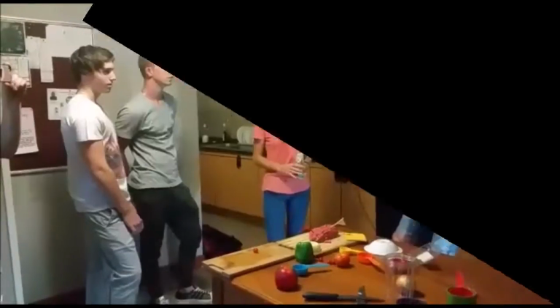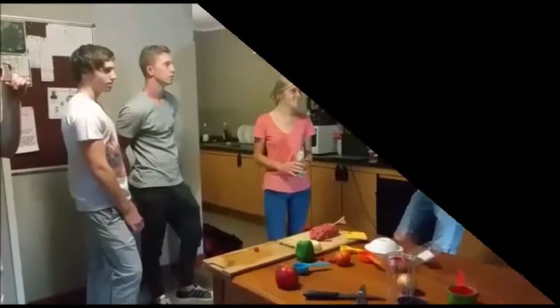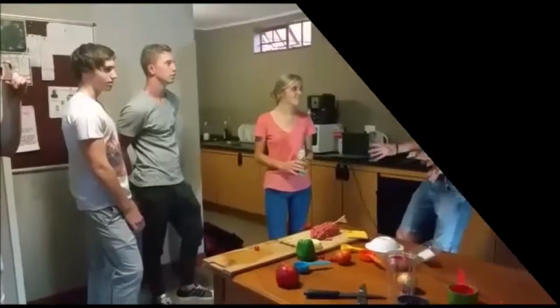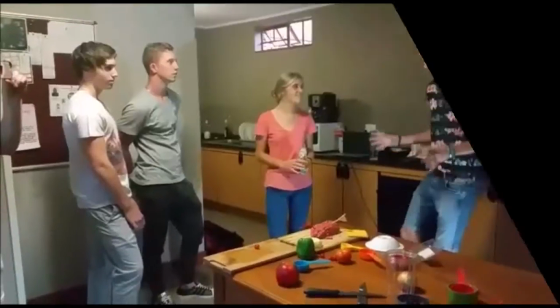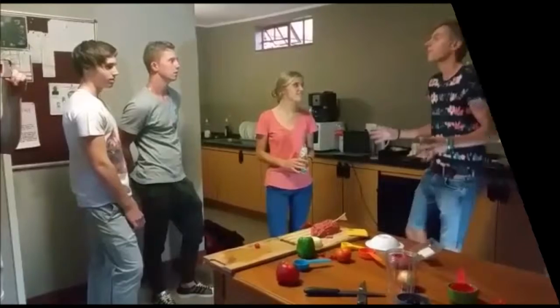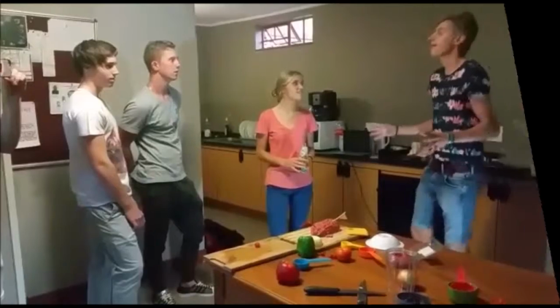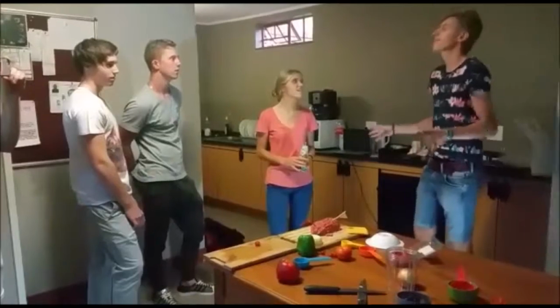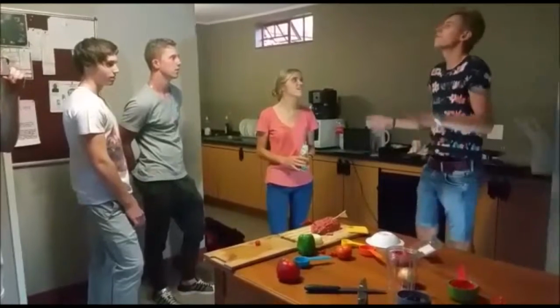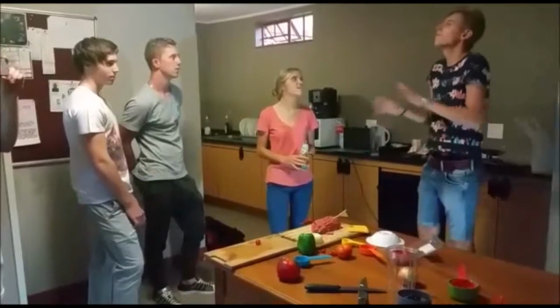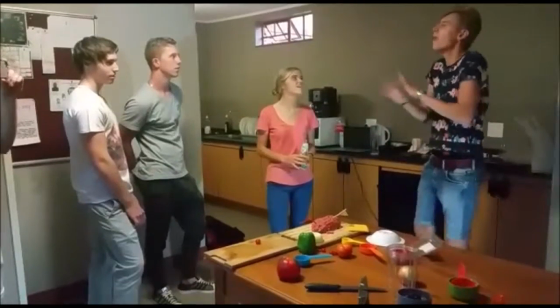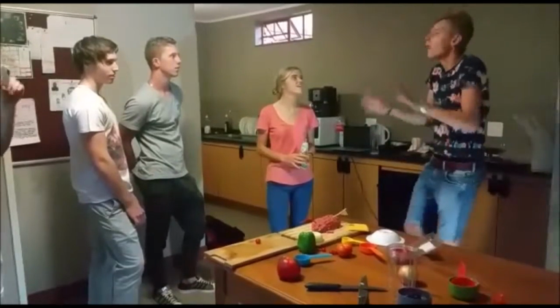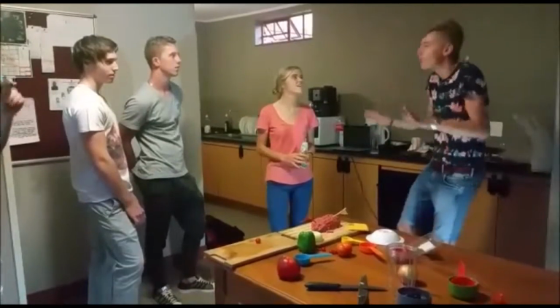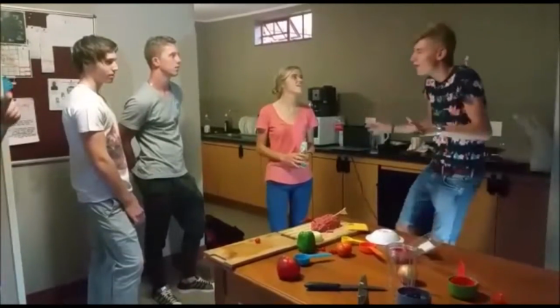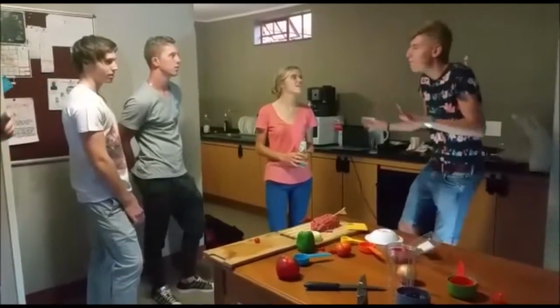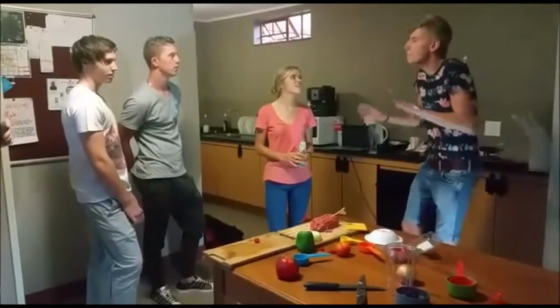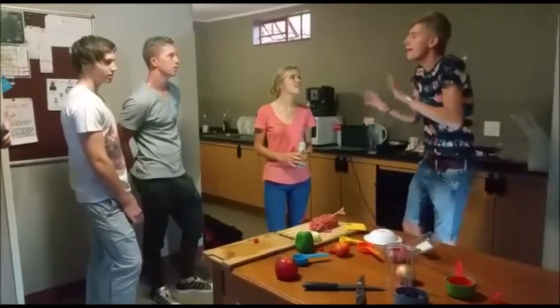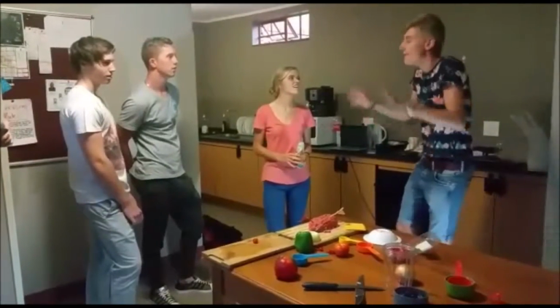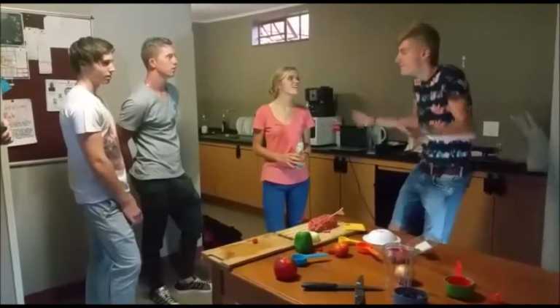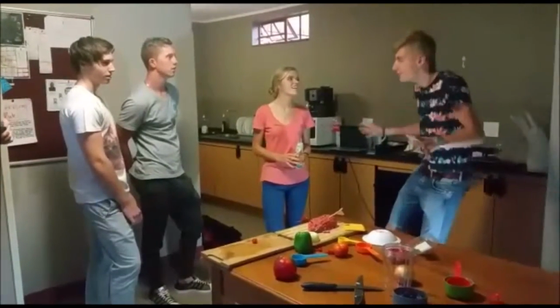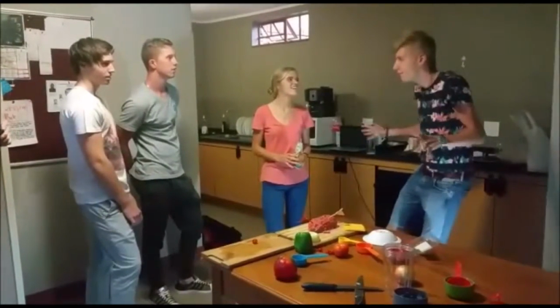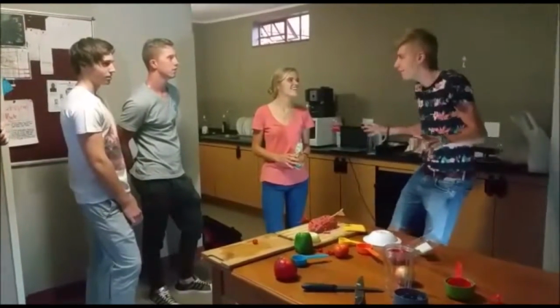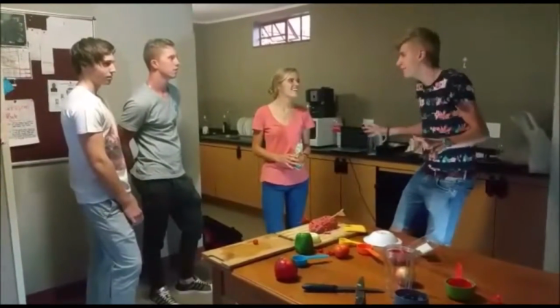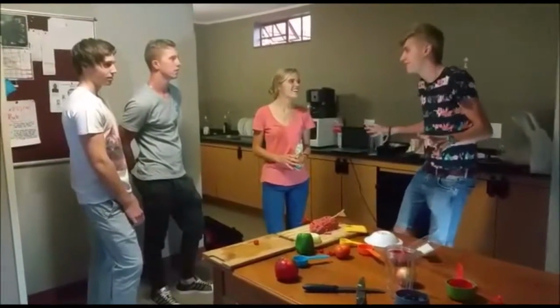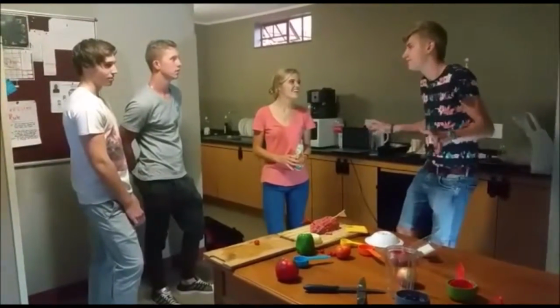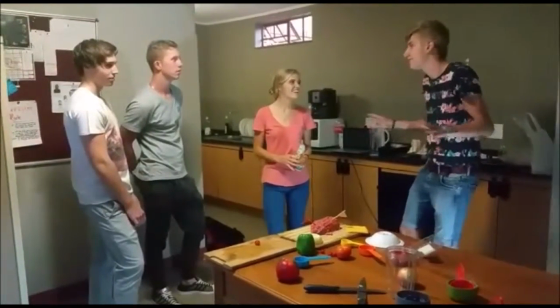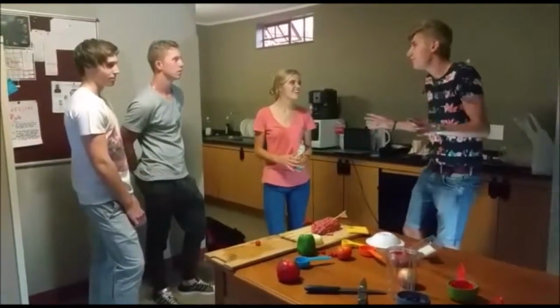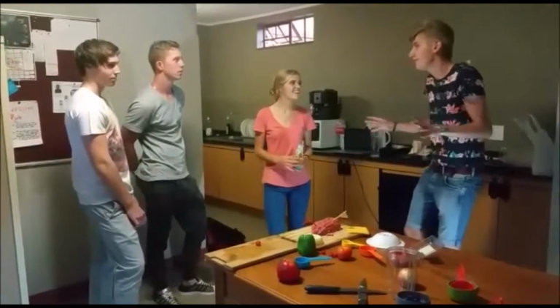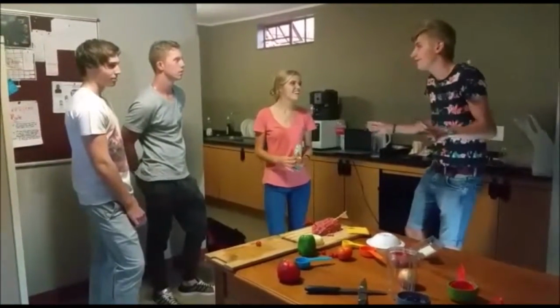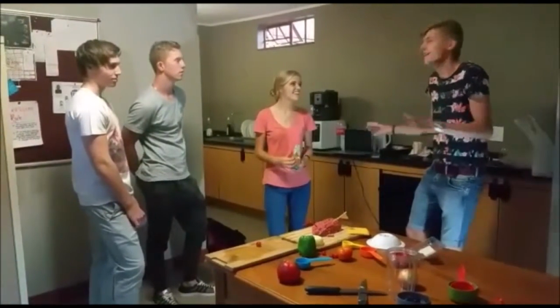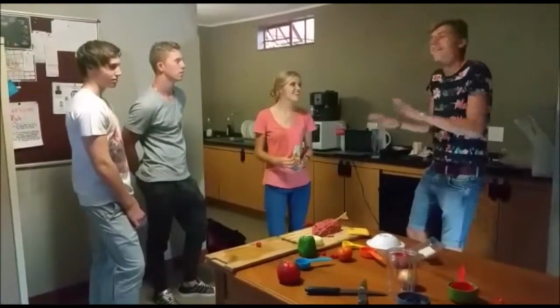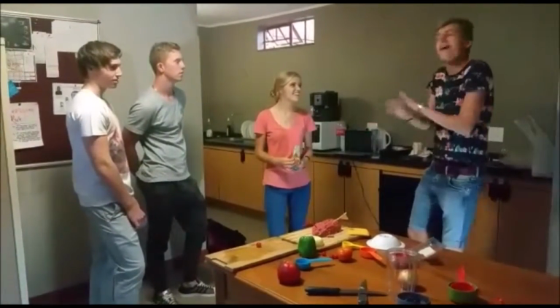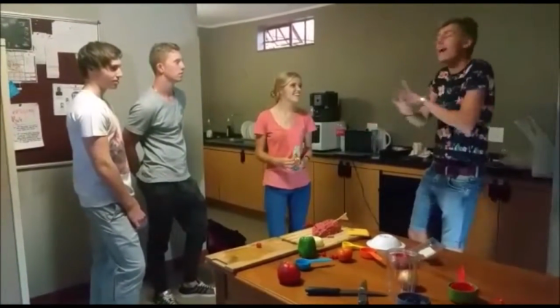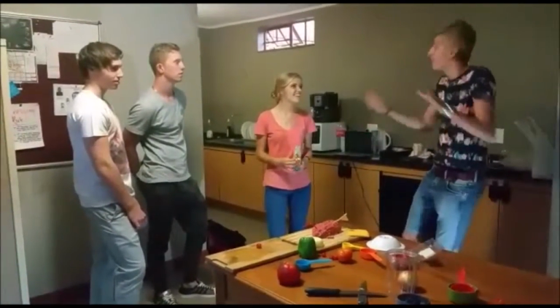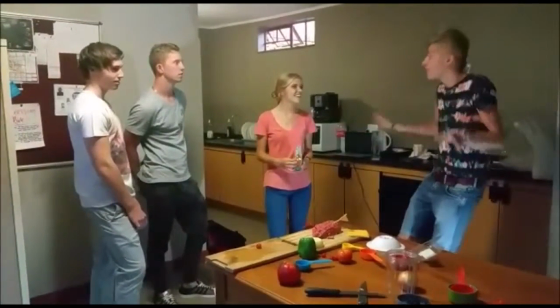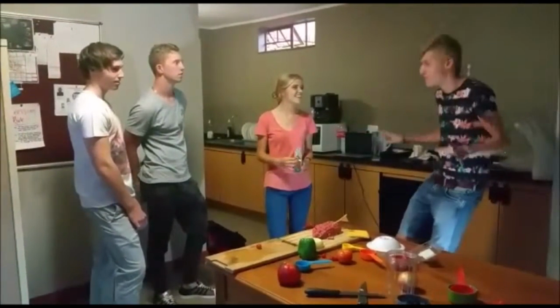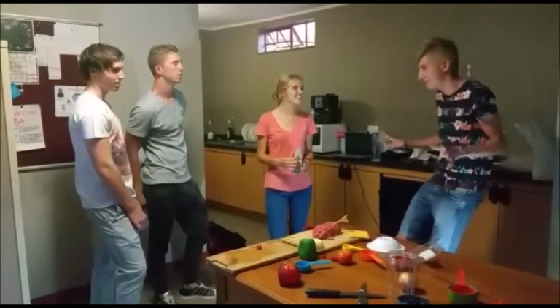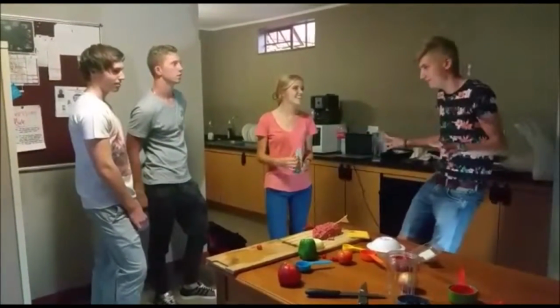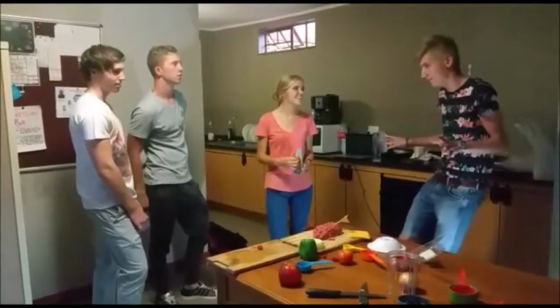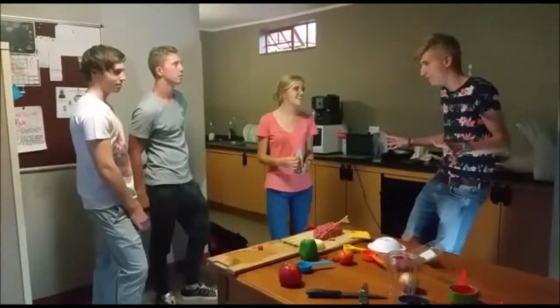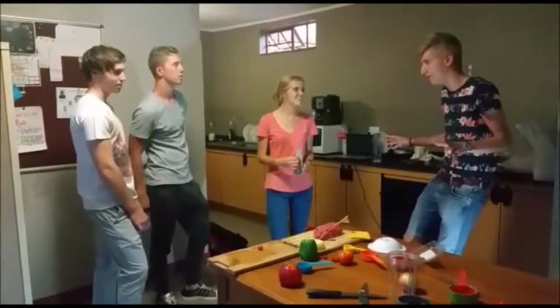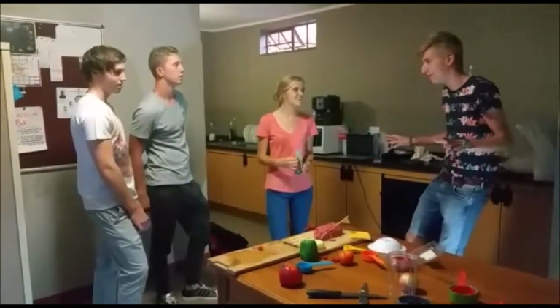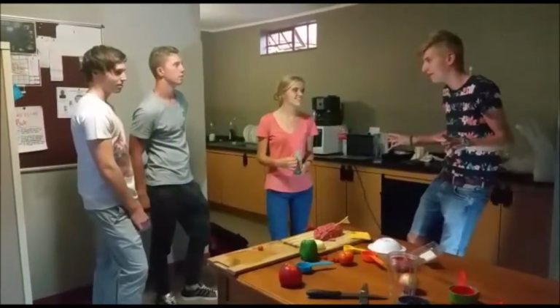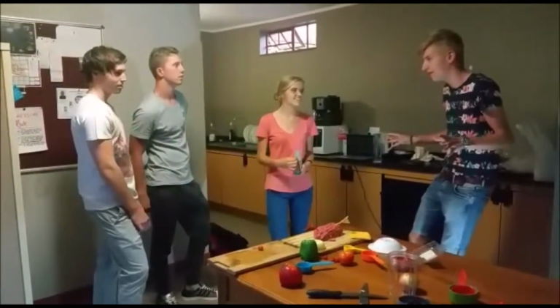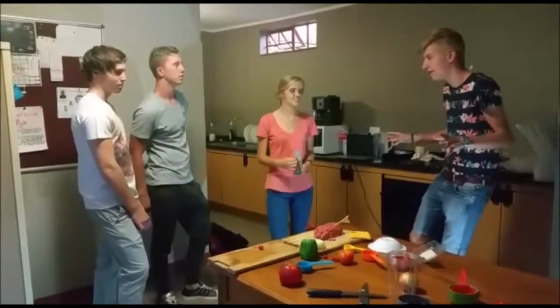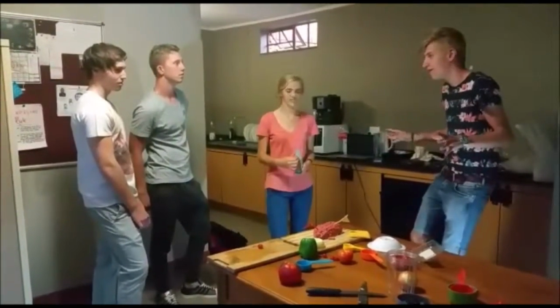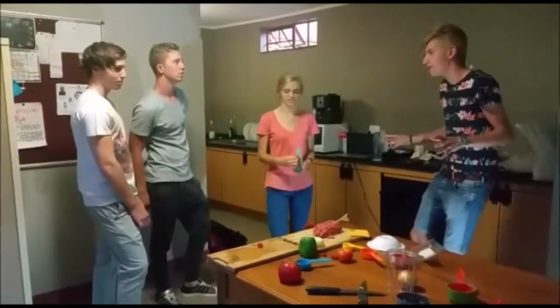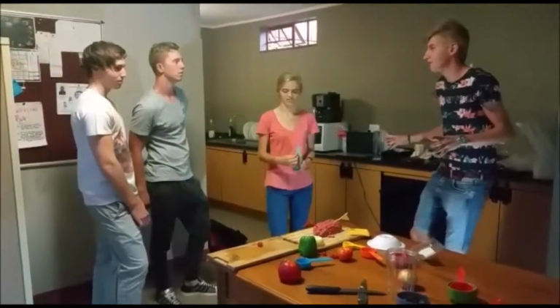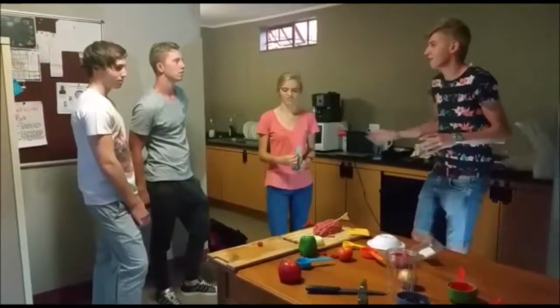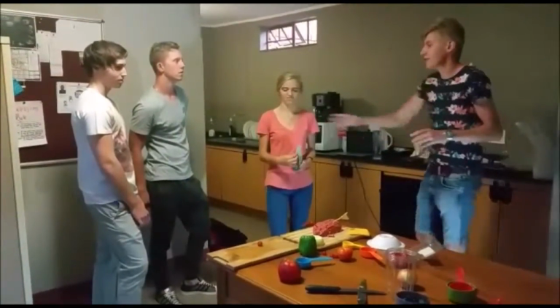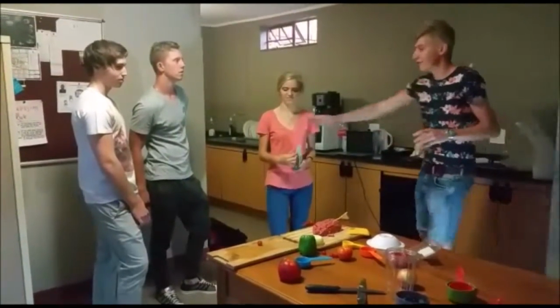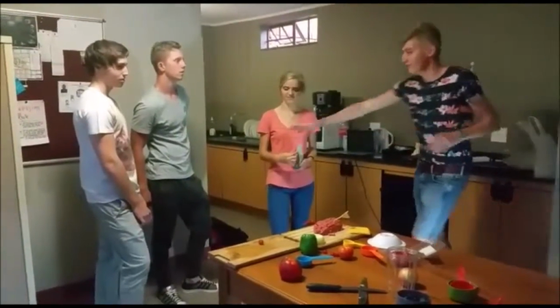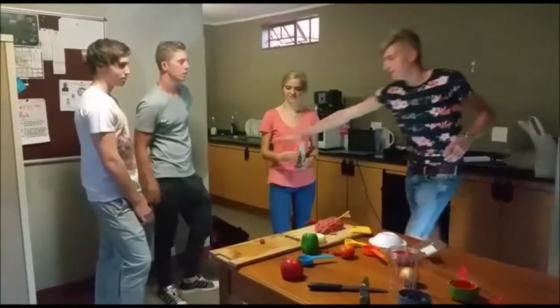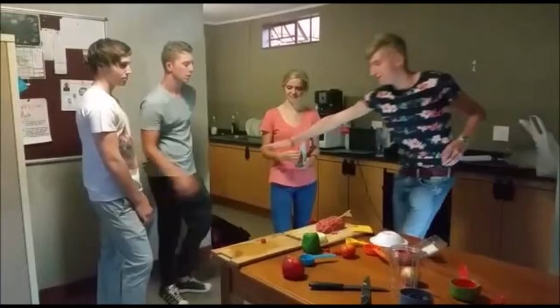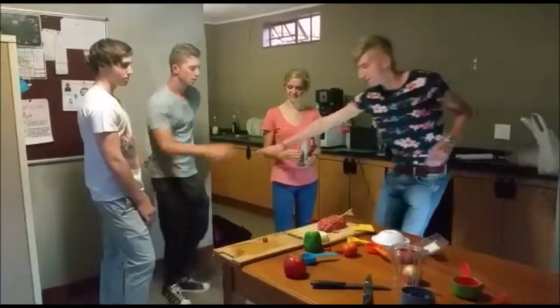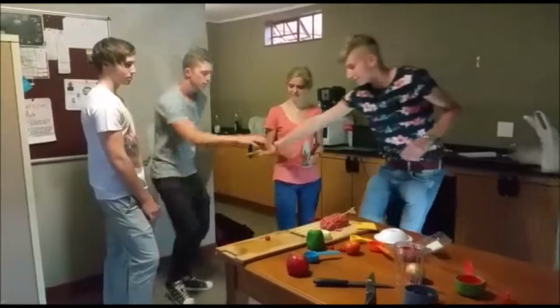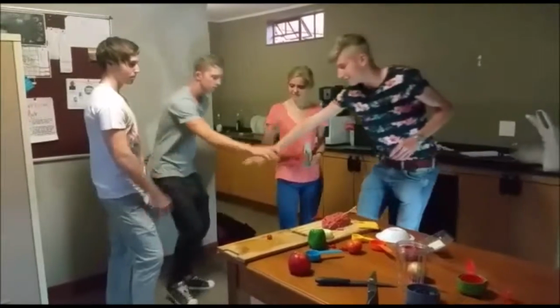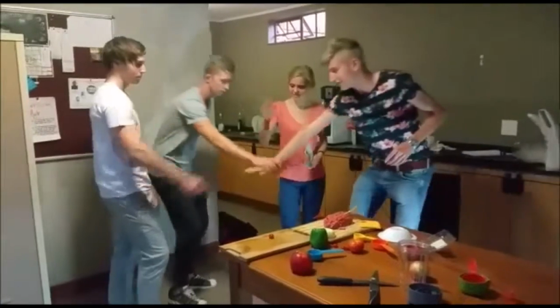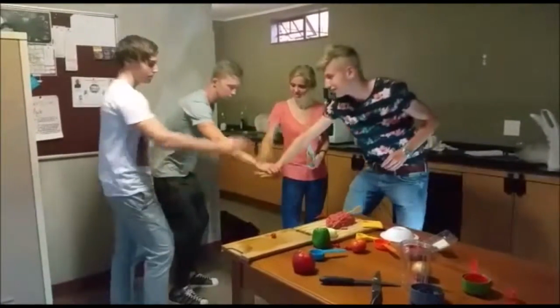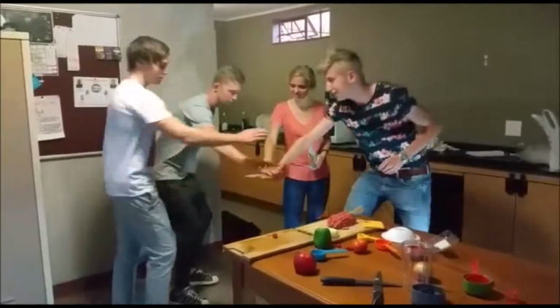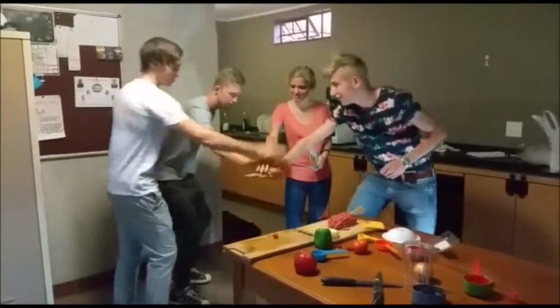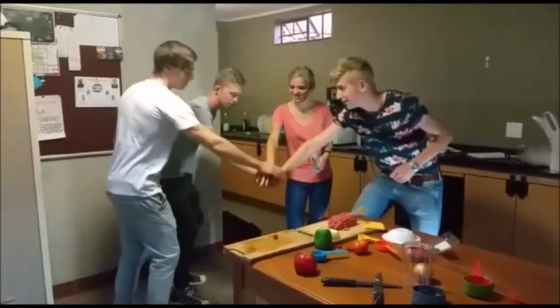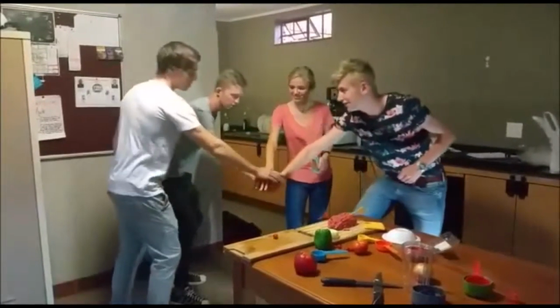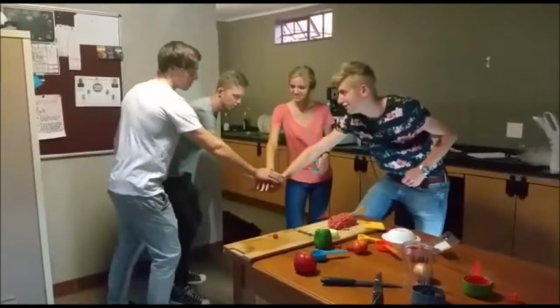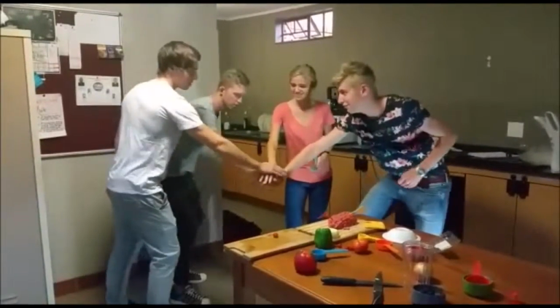We're going to make the most amazing burger that nobody has ever seen before. So let's get the team together!